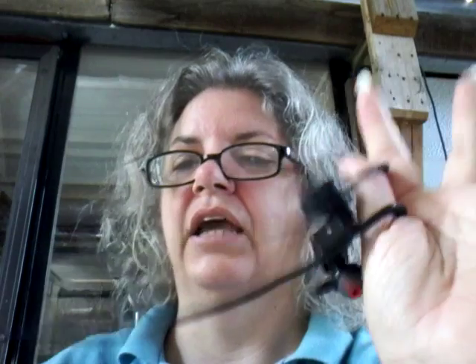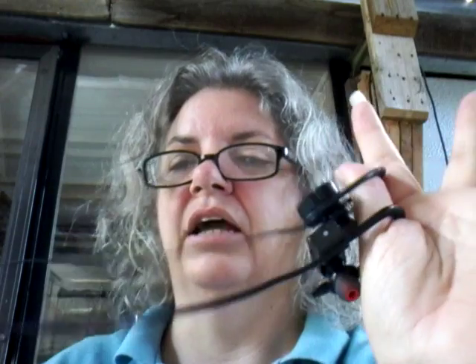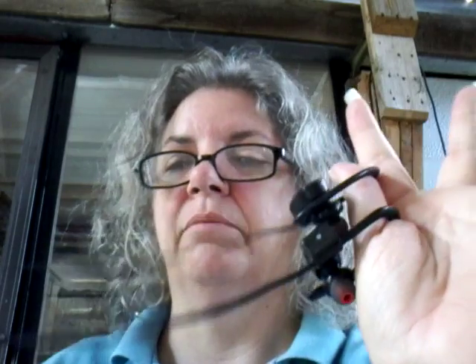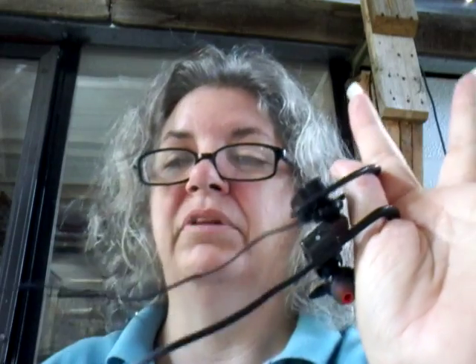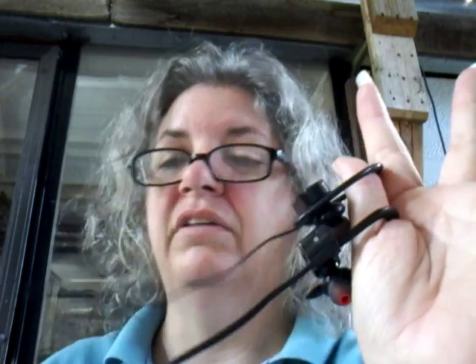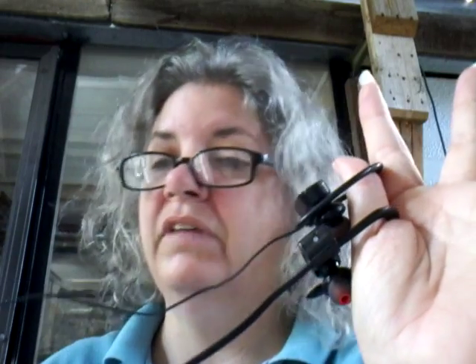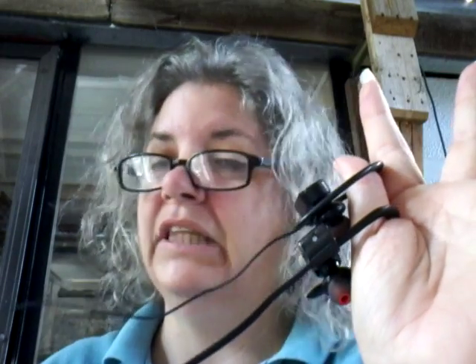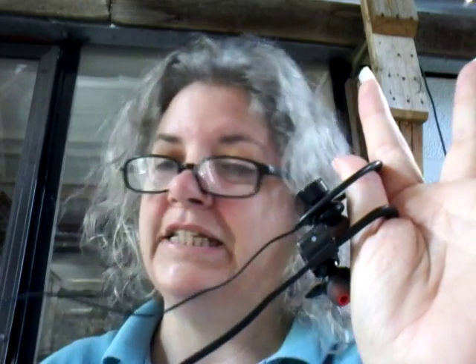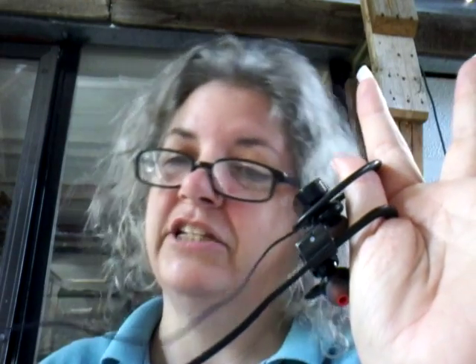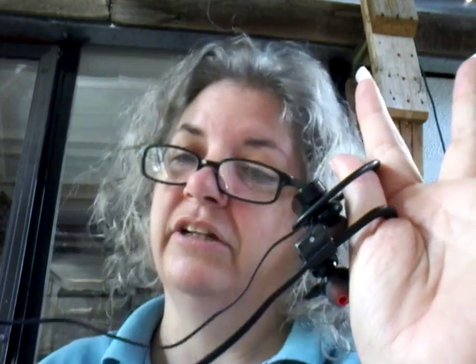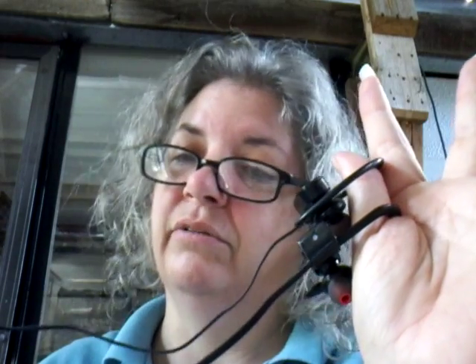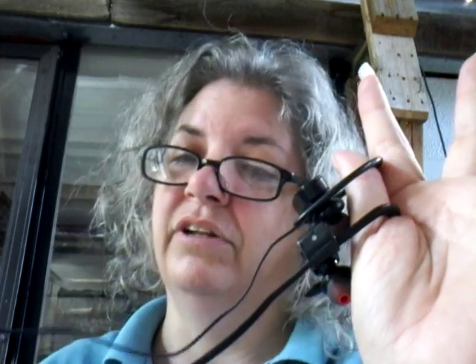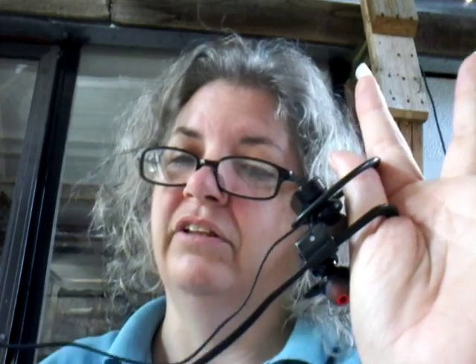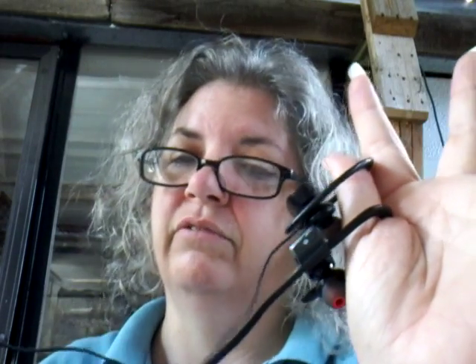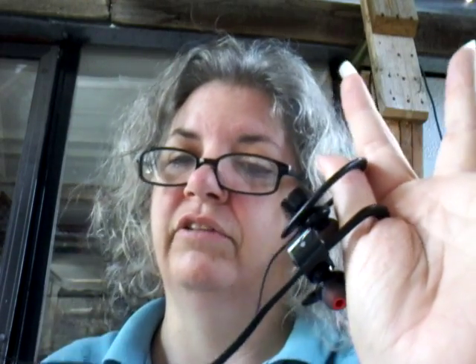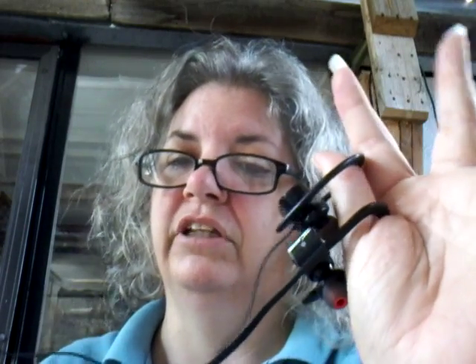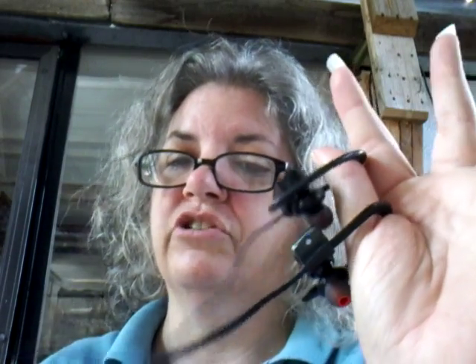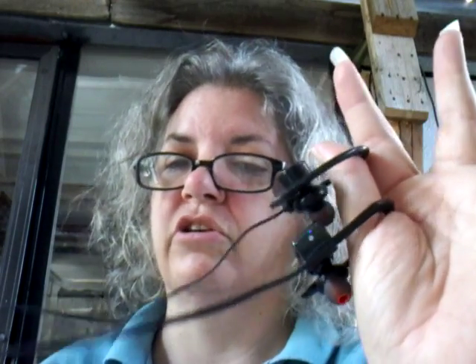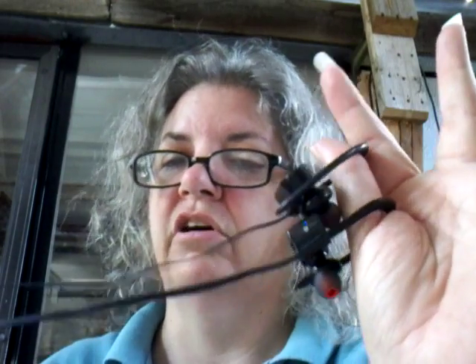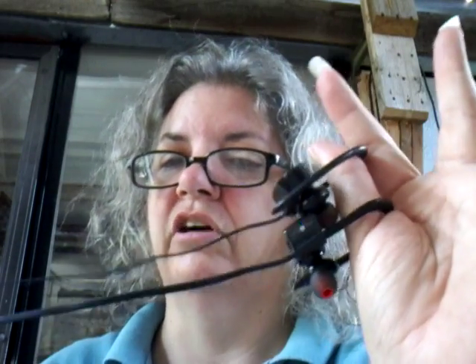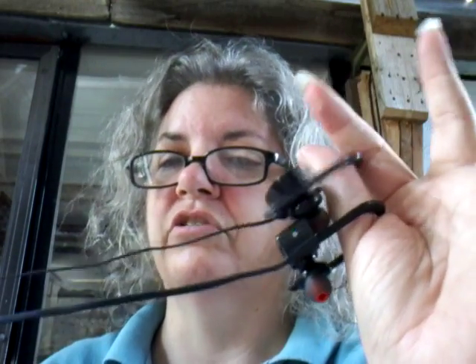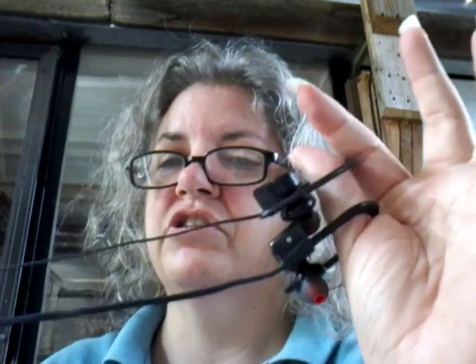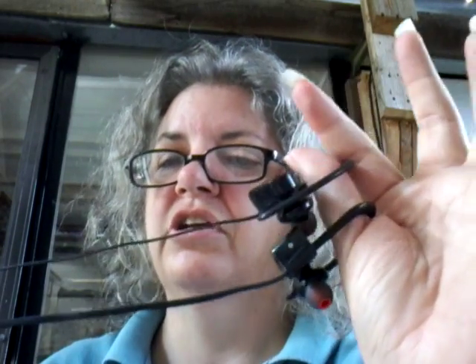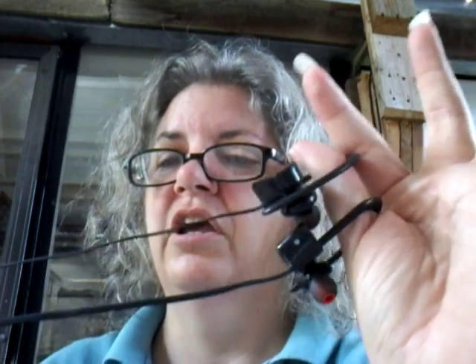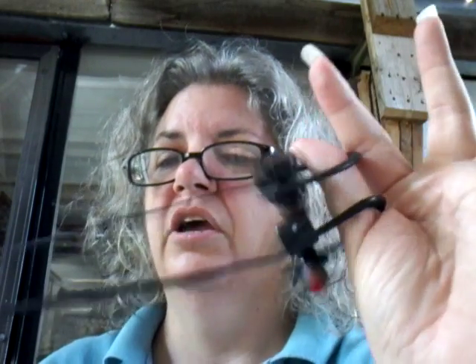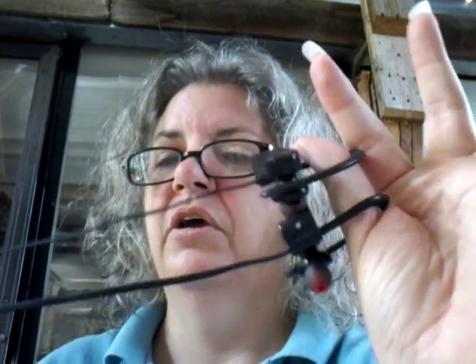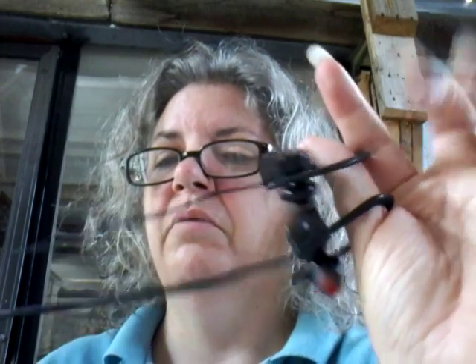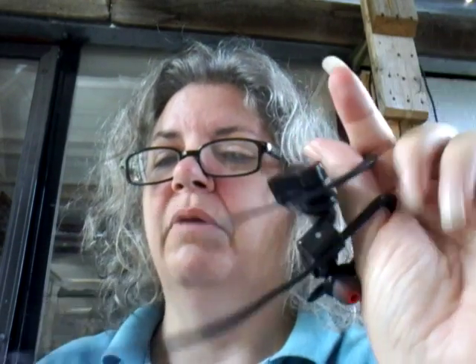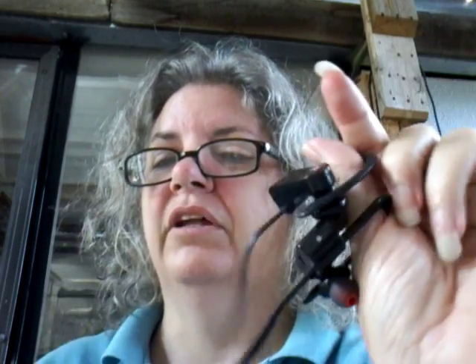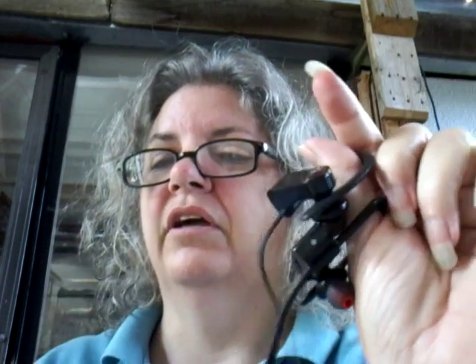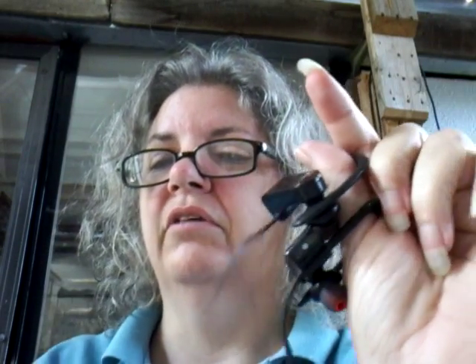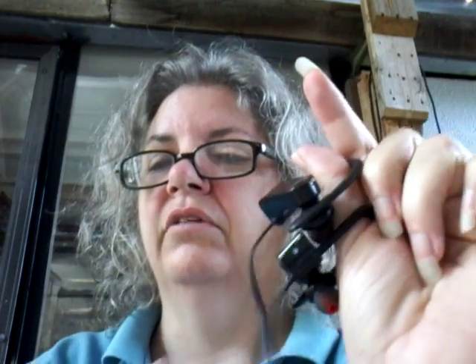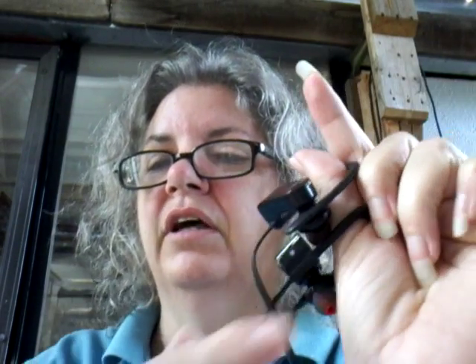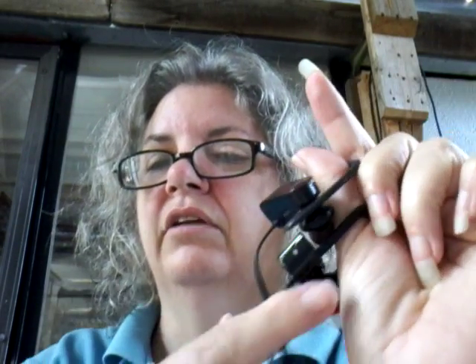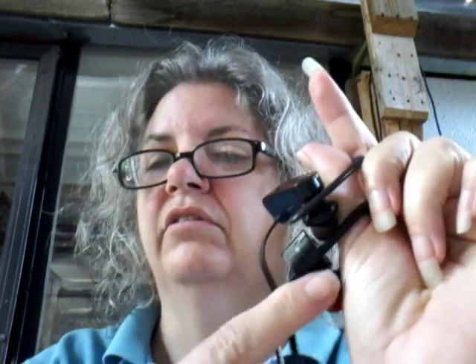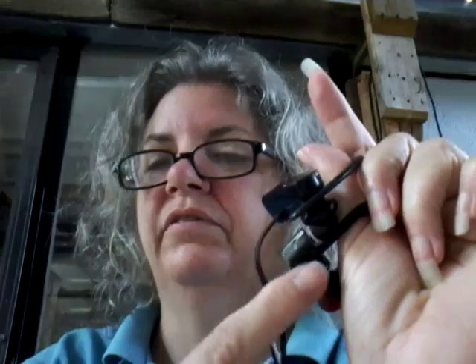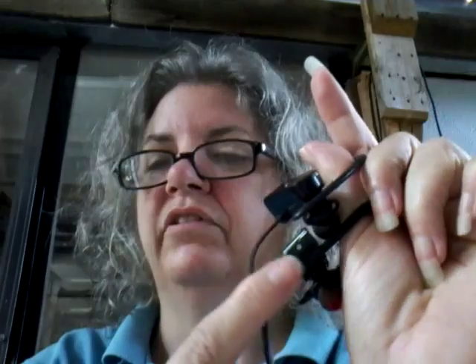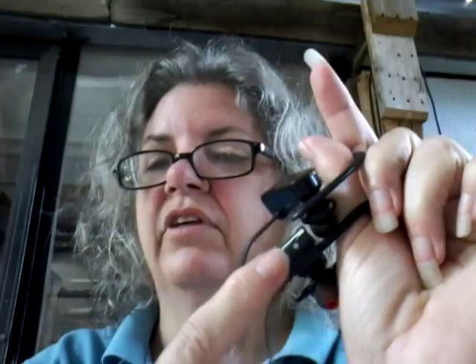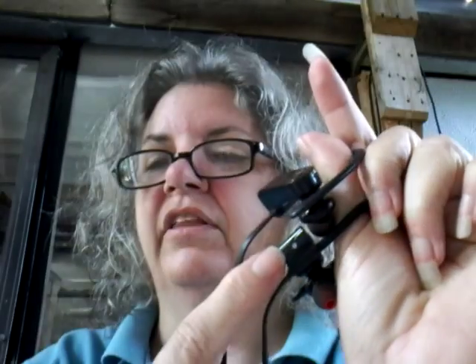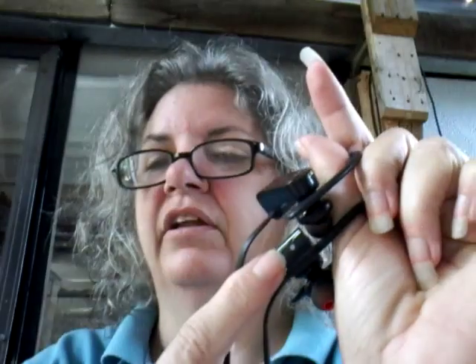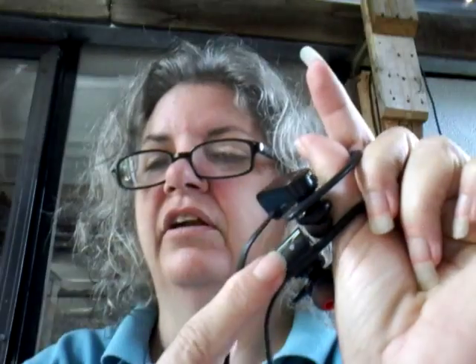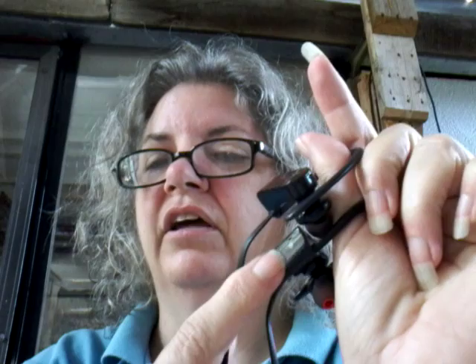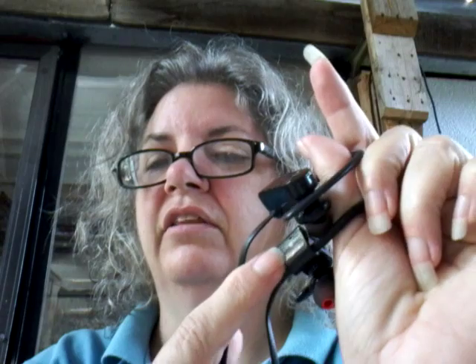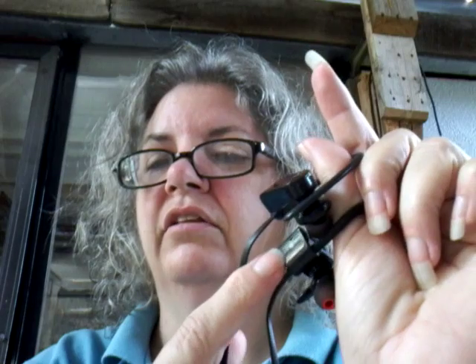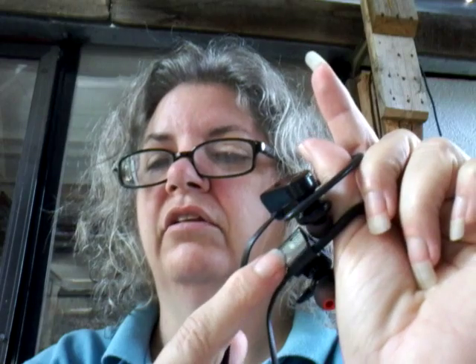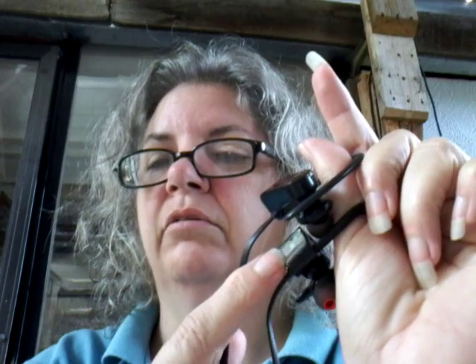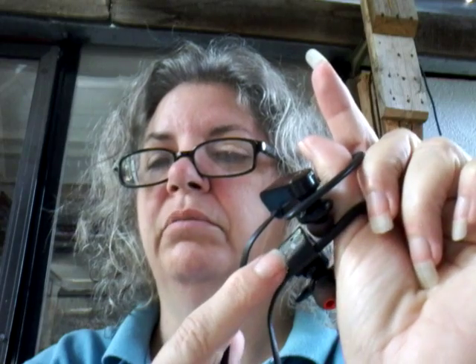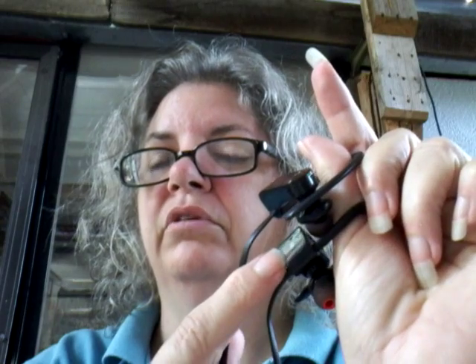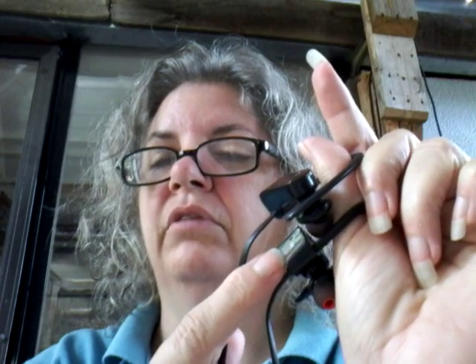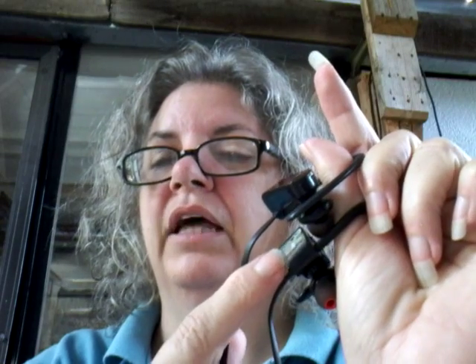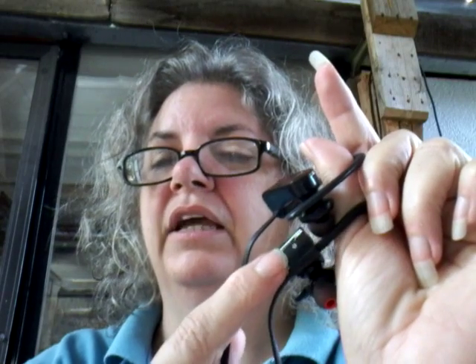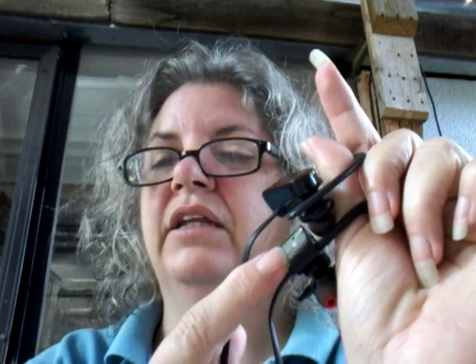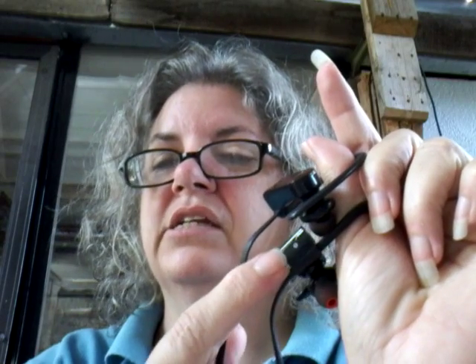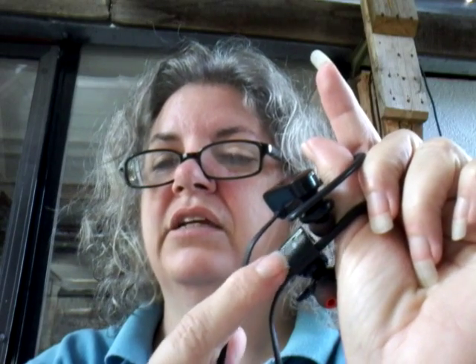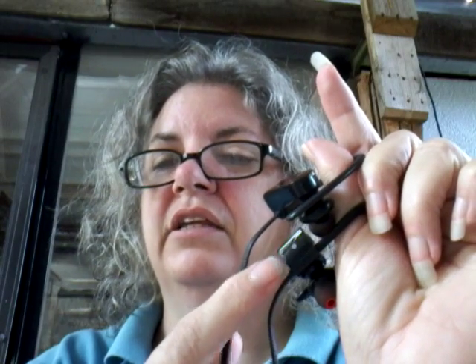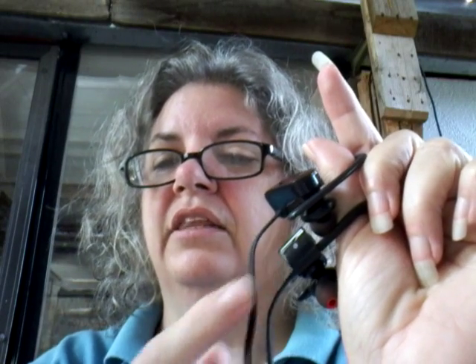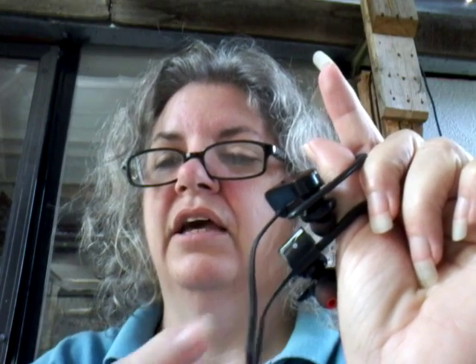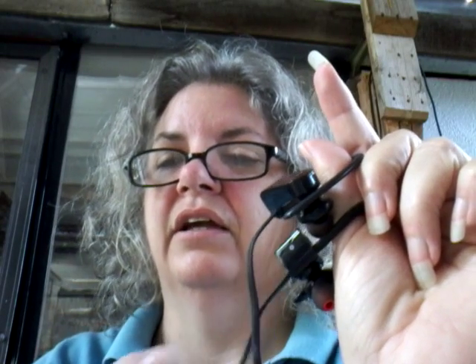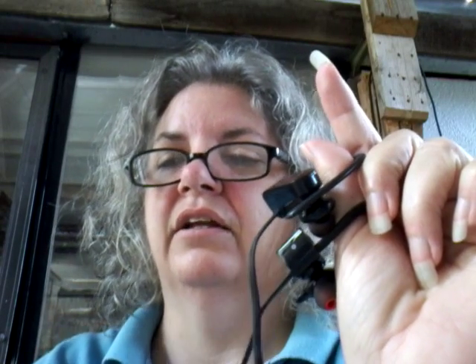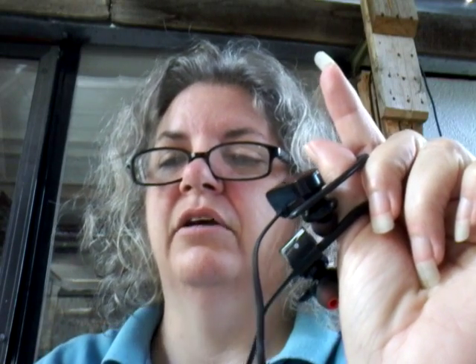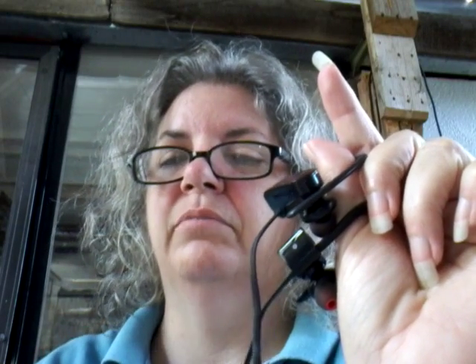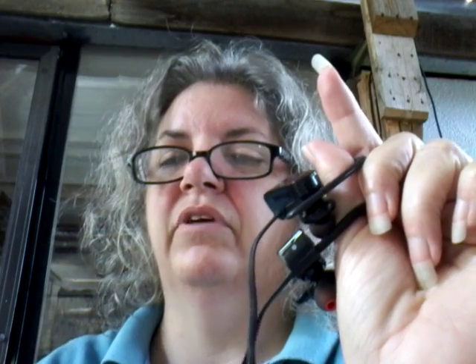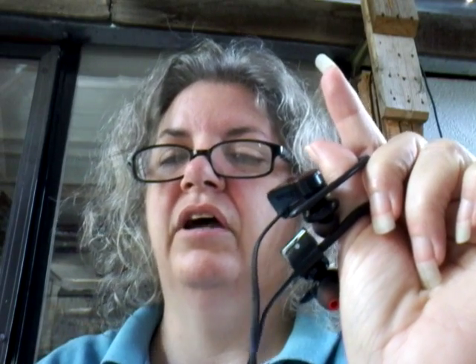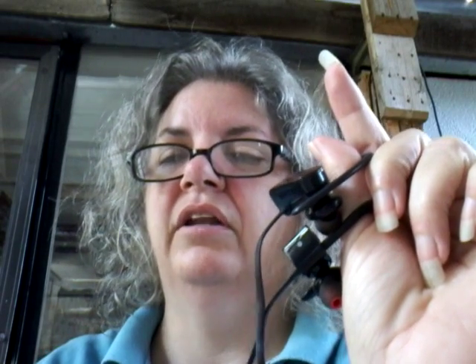I believe it lets you know when it's fully charged. Did you see that? The little blue light that comes on.